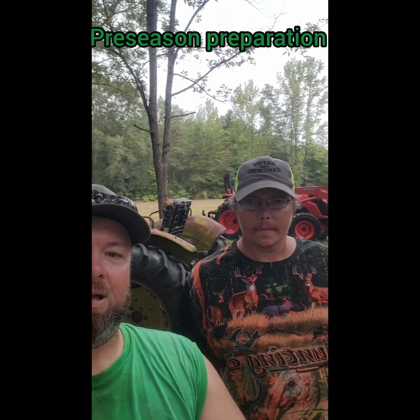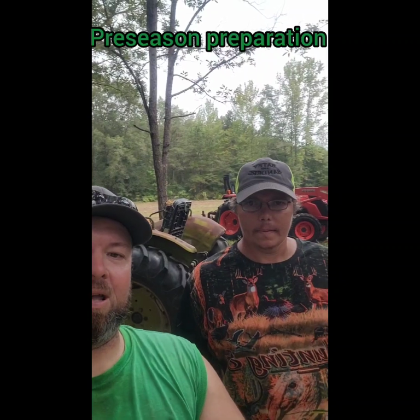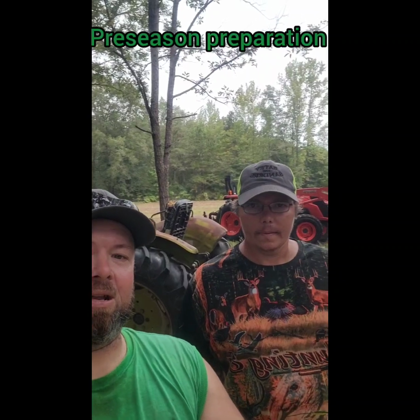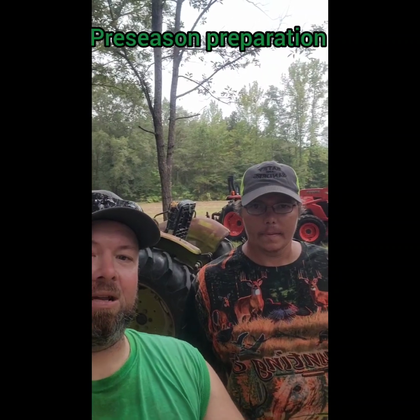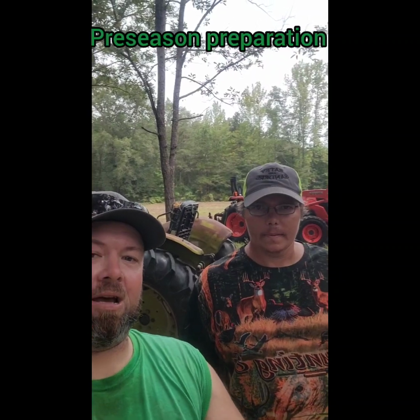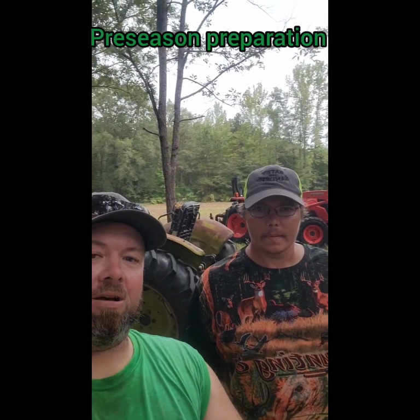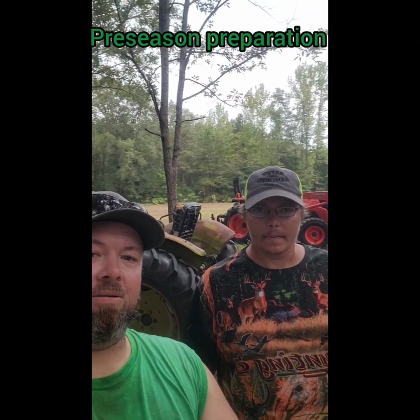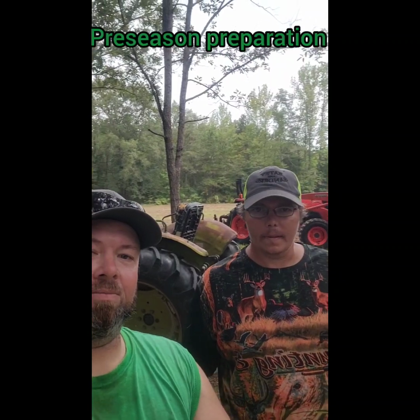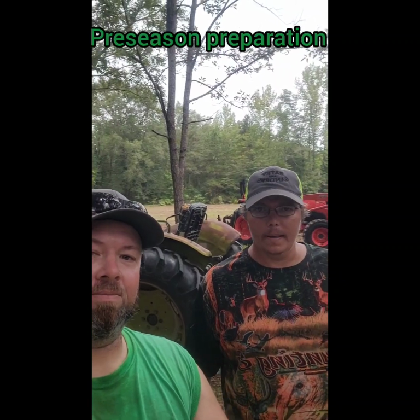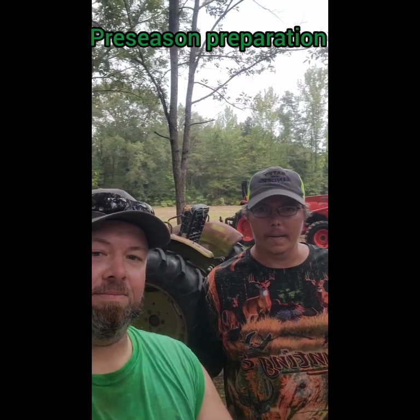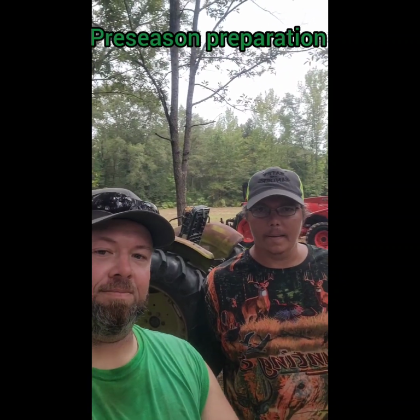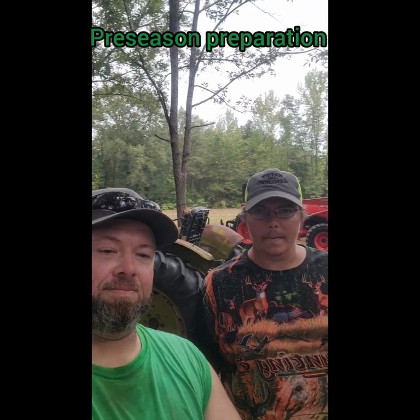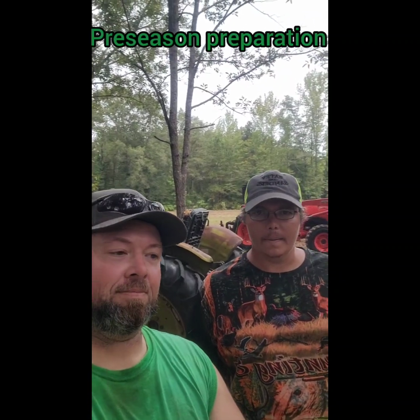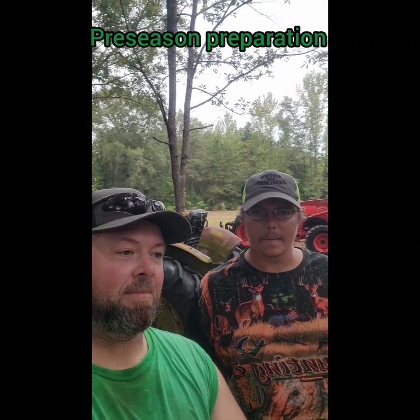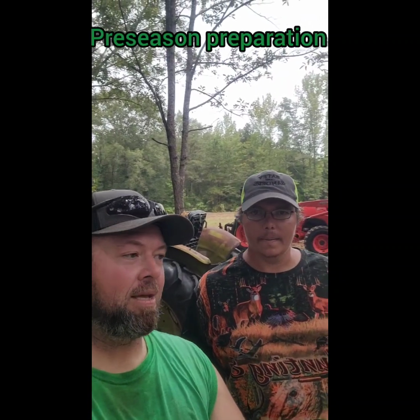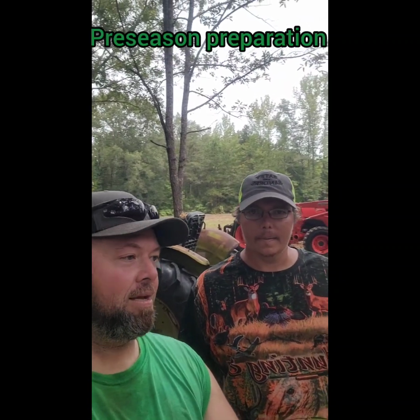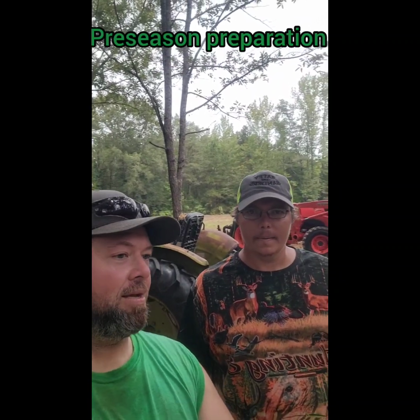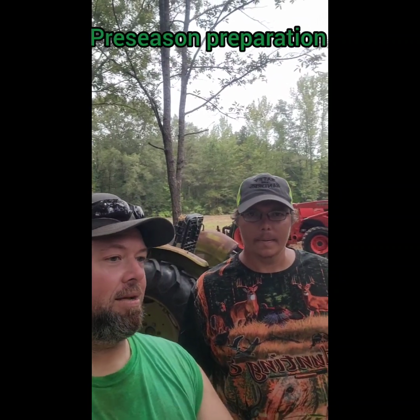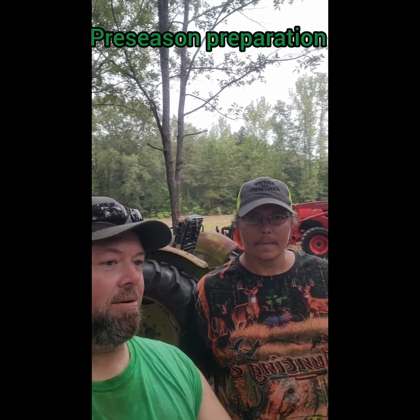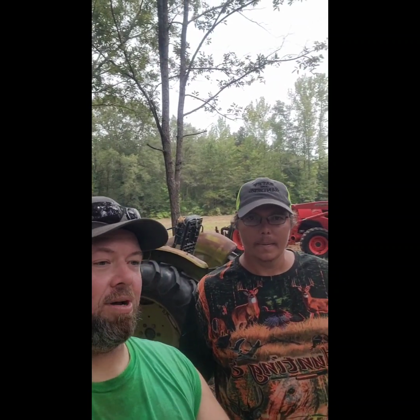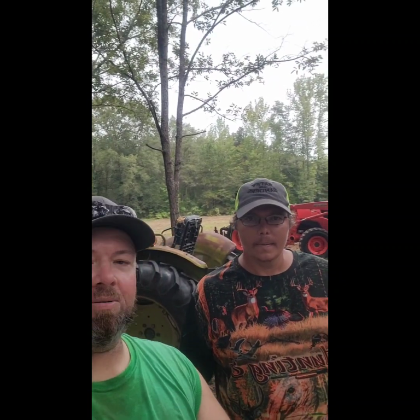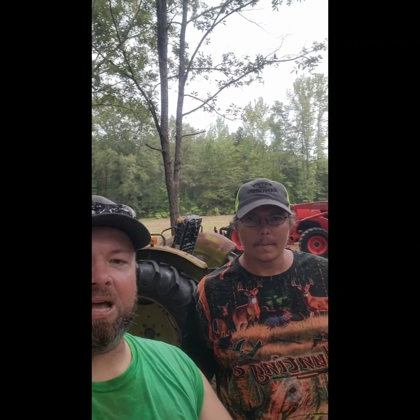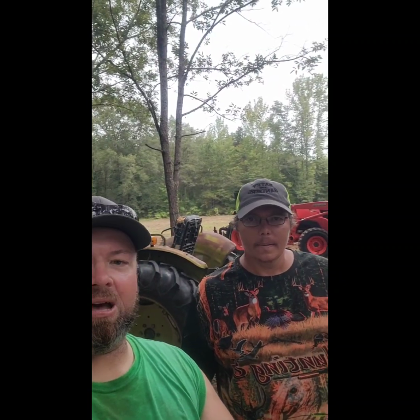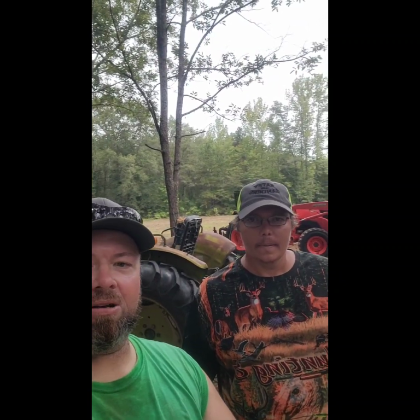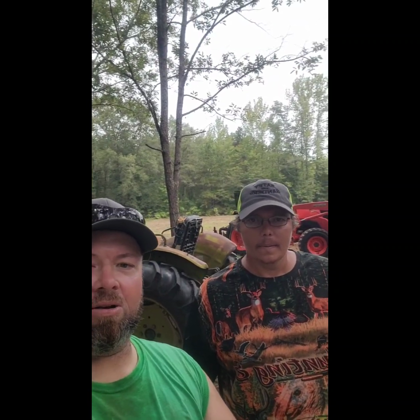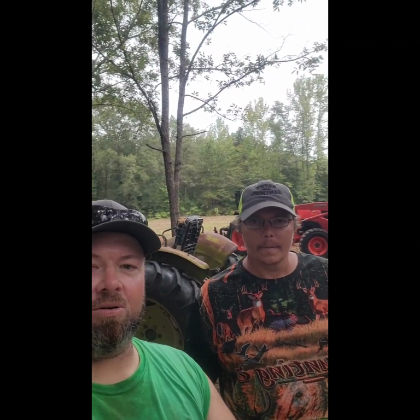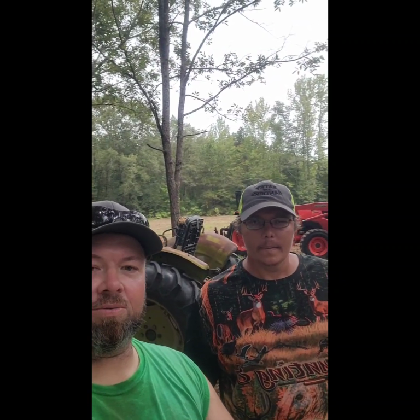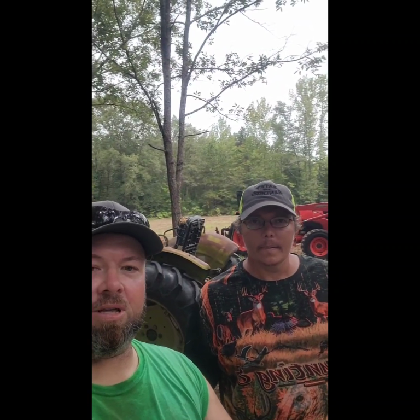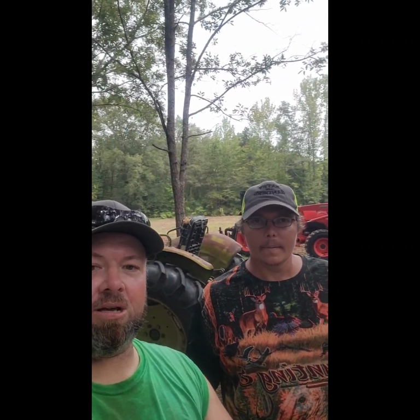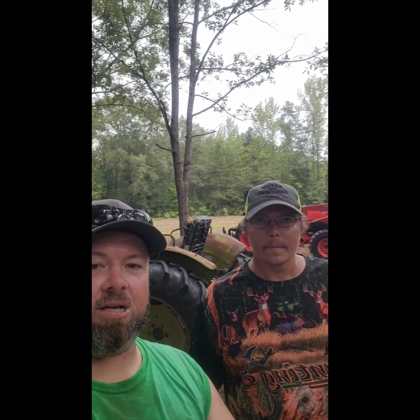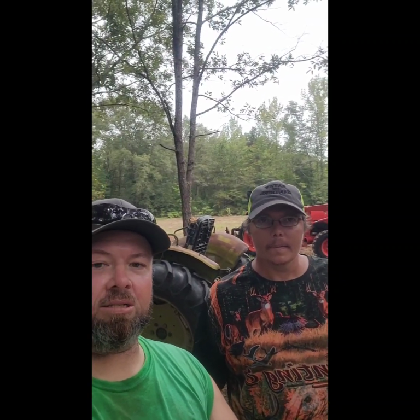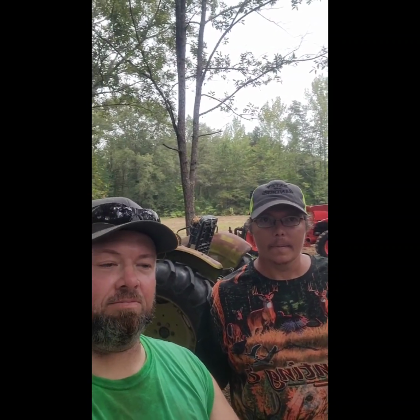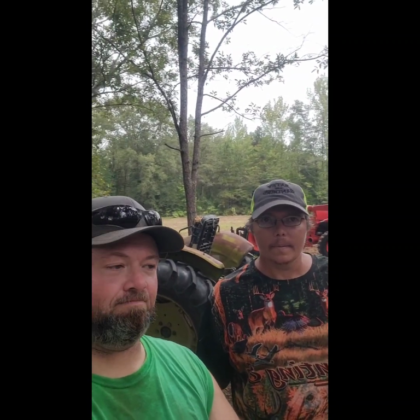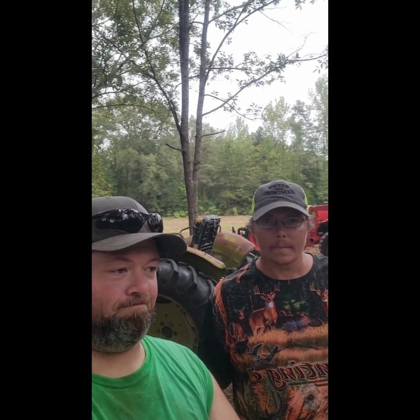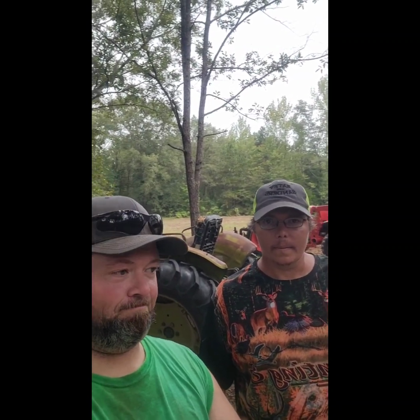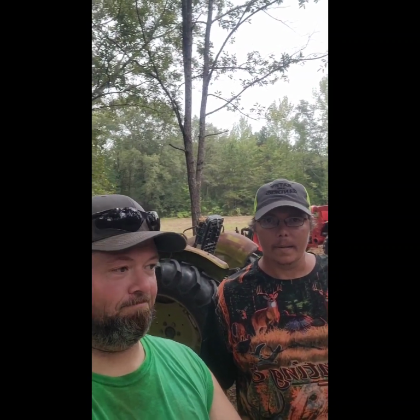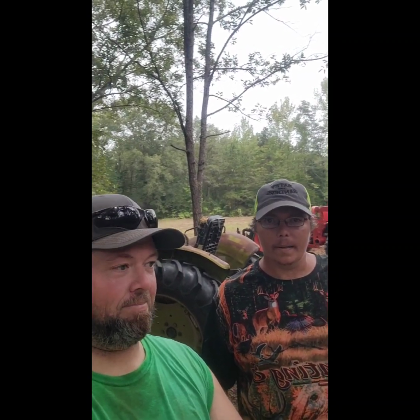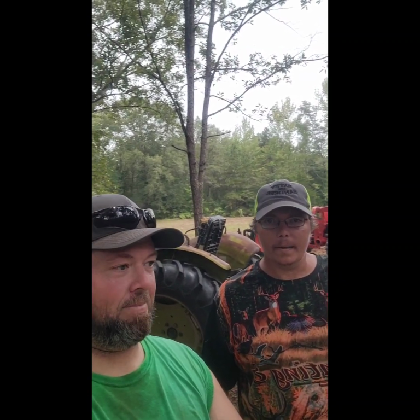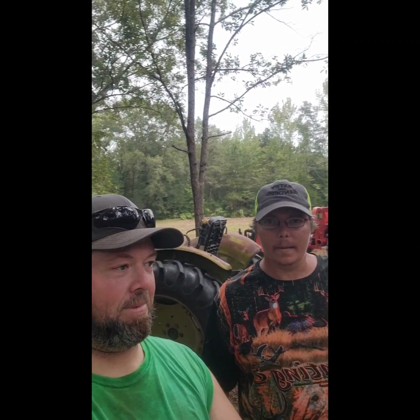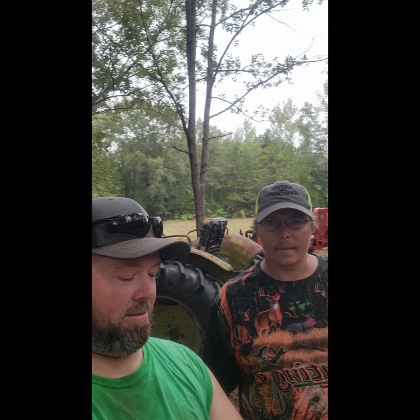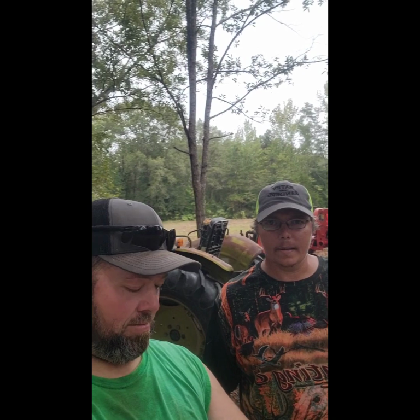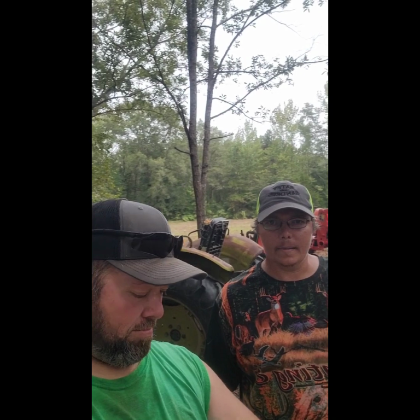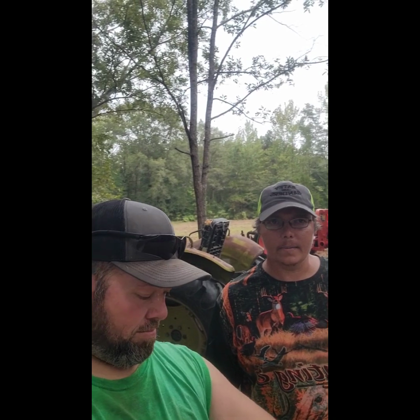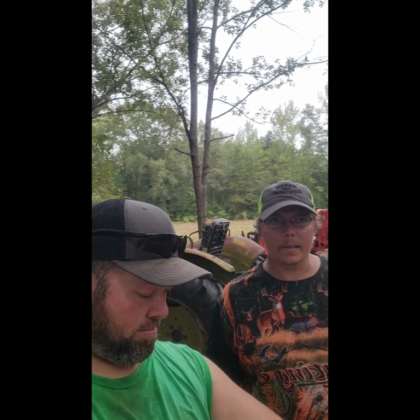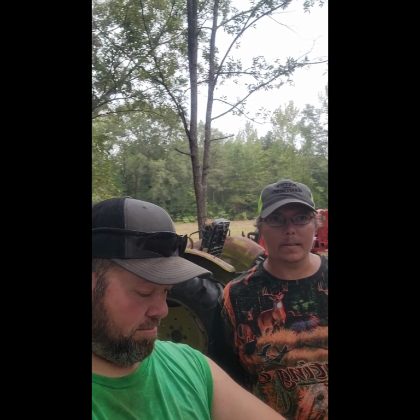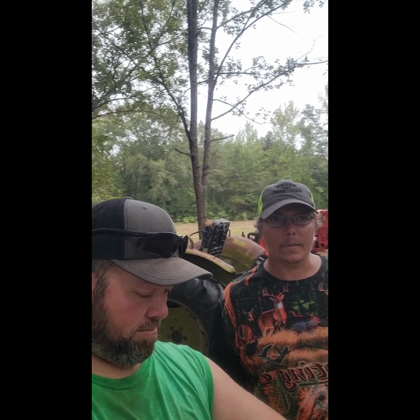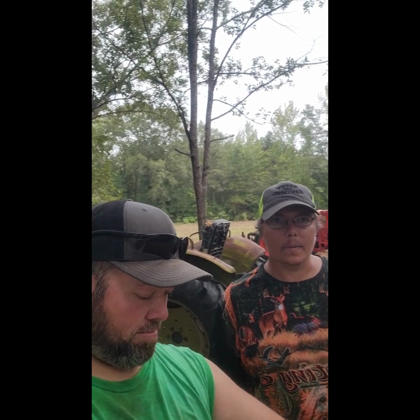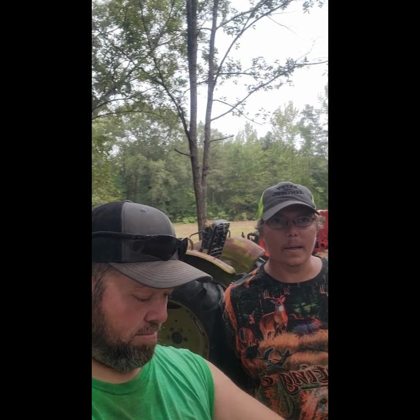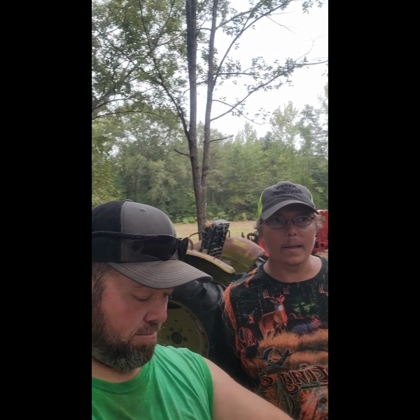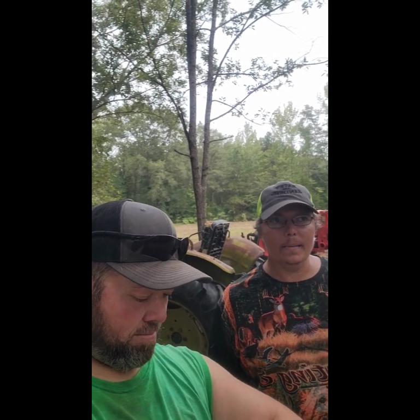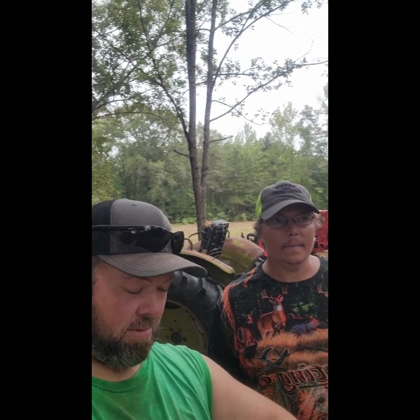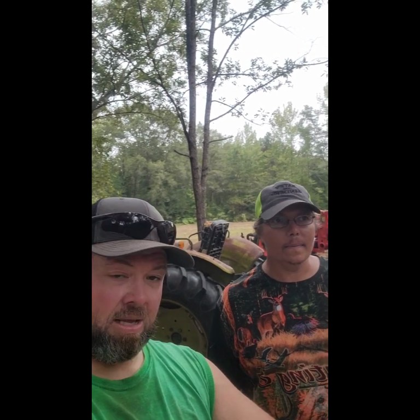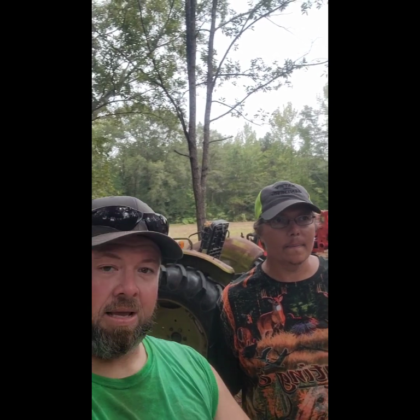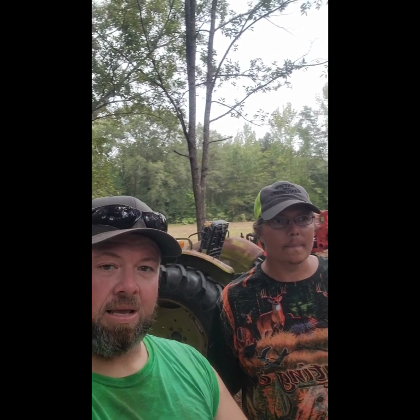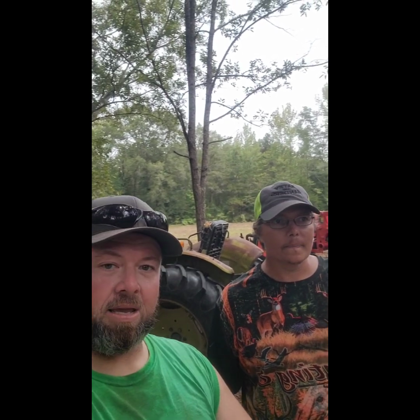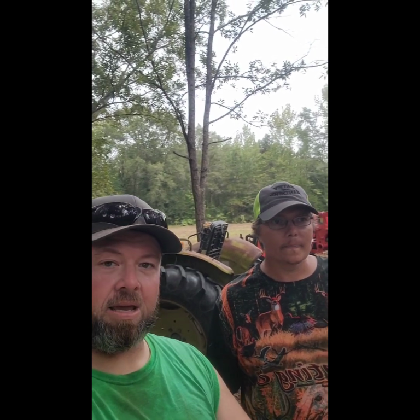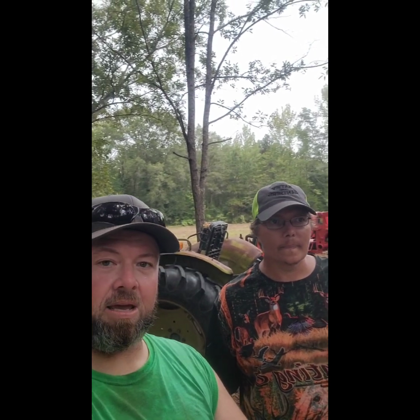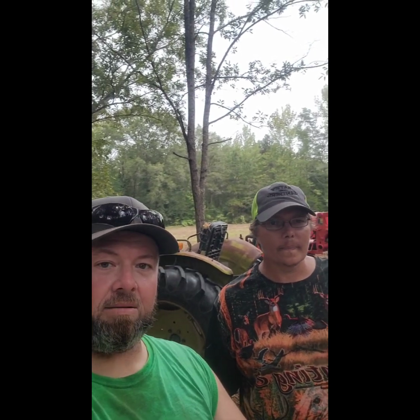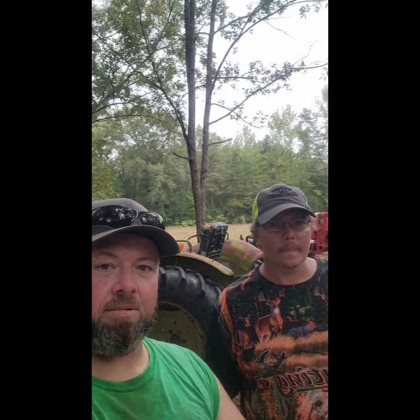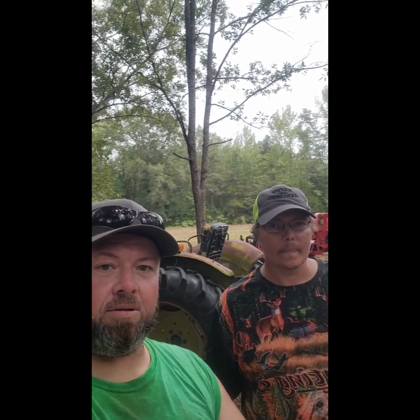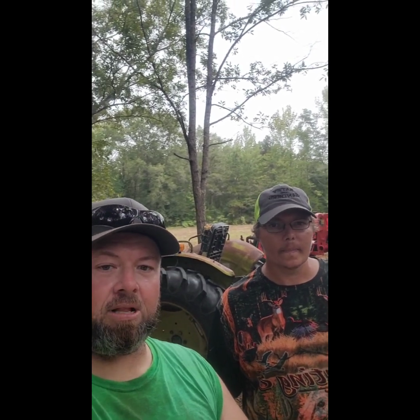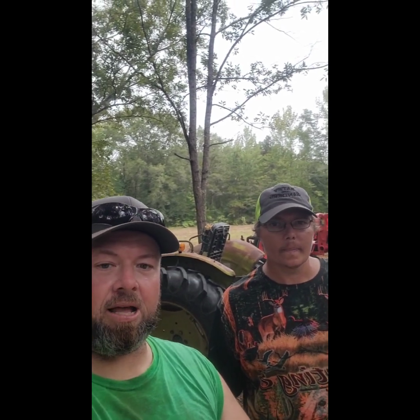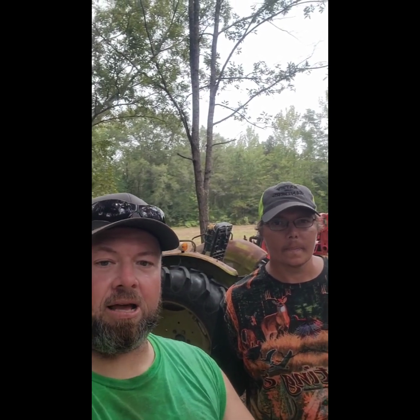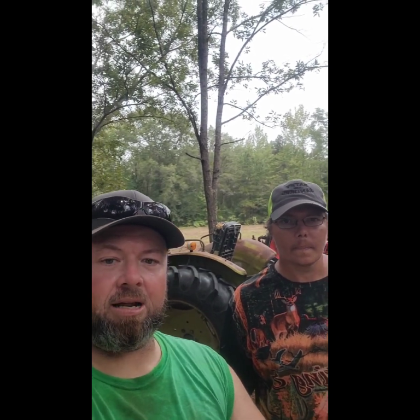Evening y'all, good evening. Welcome to Outdoors with Us. Out here, got a little chance of rain, little cloudy.